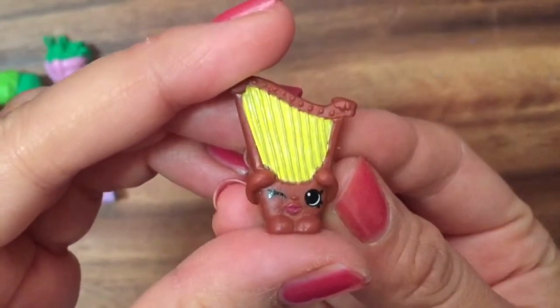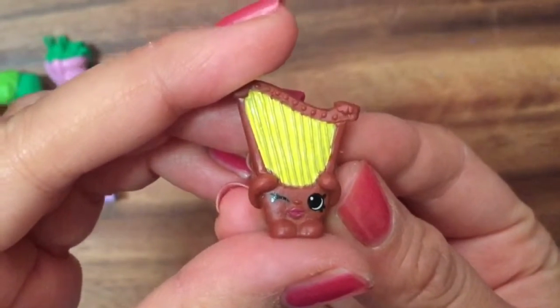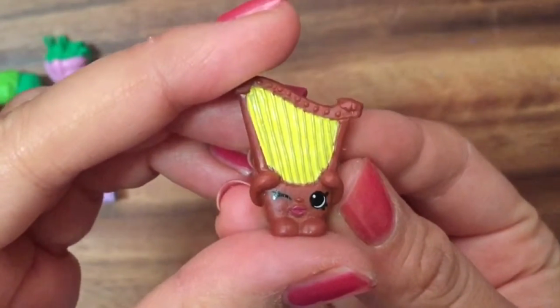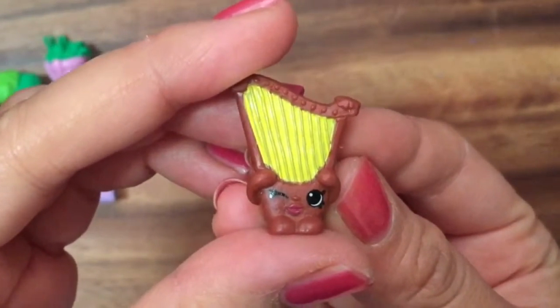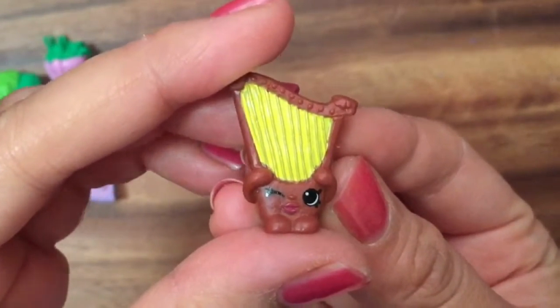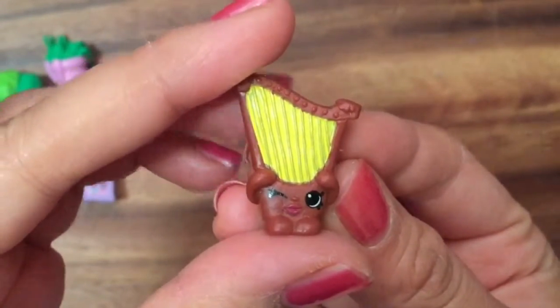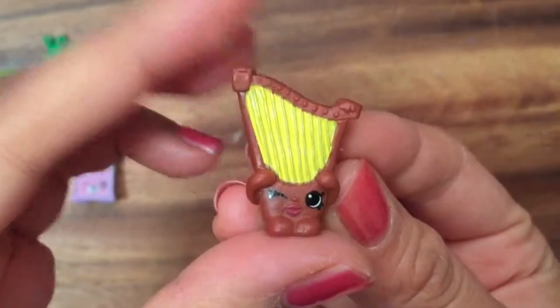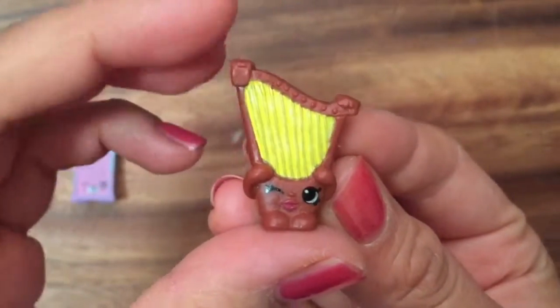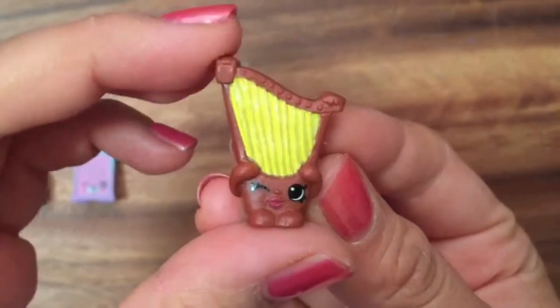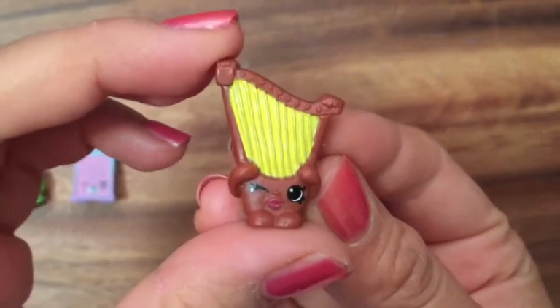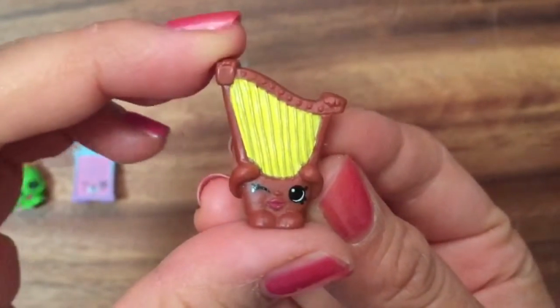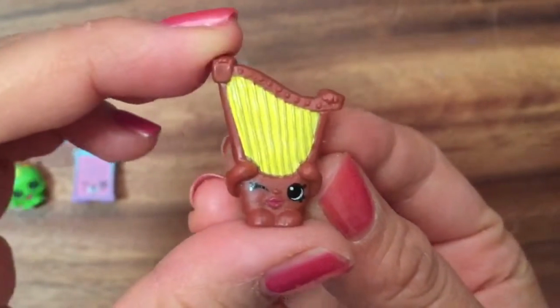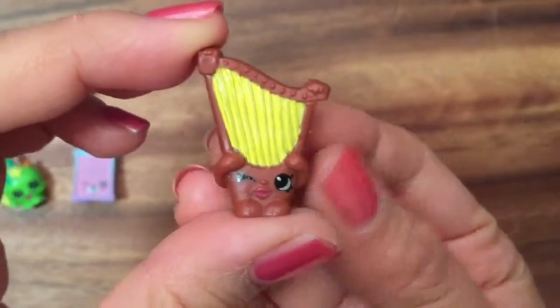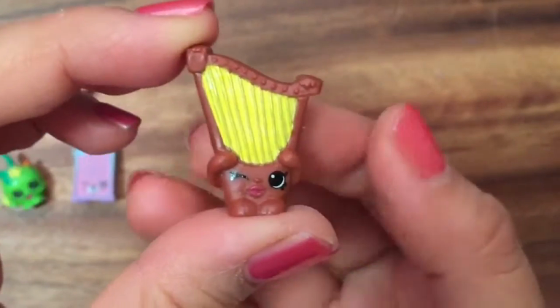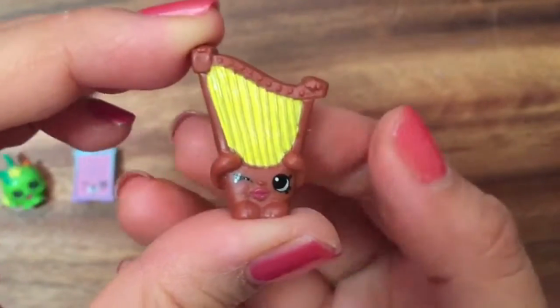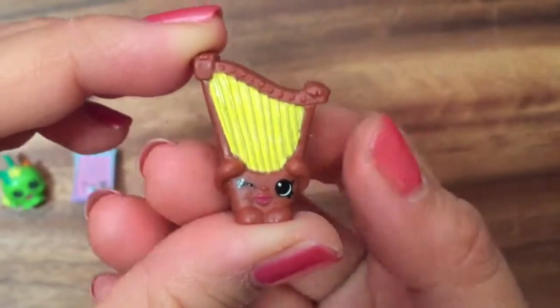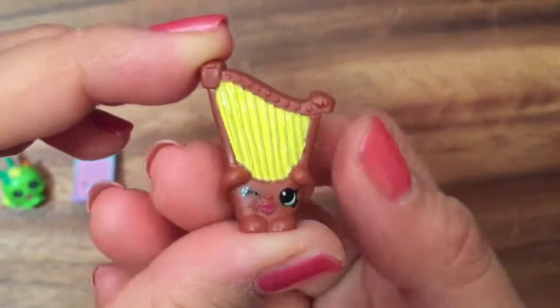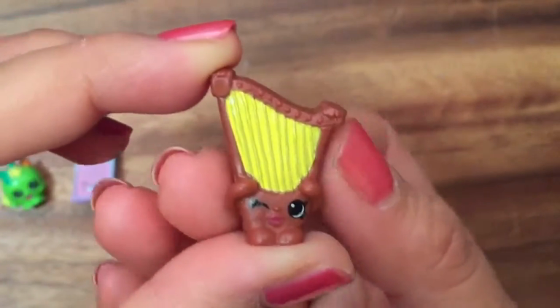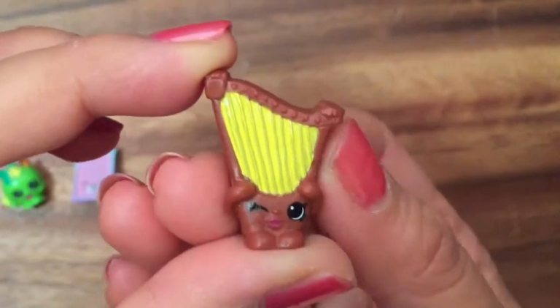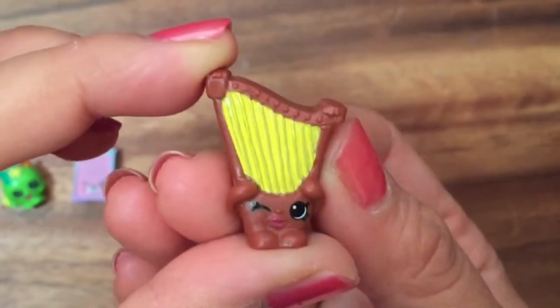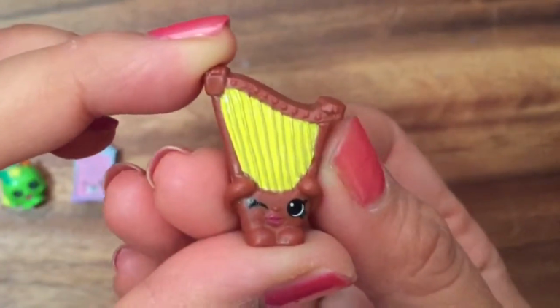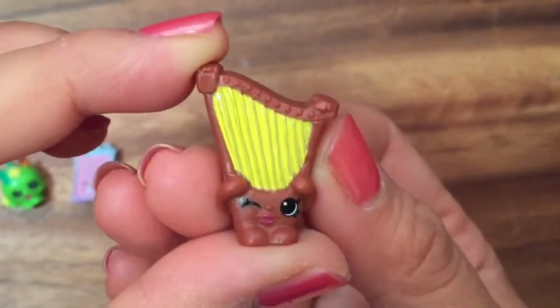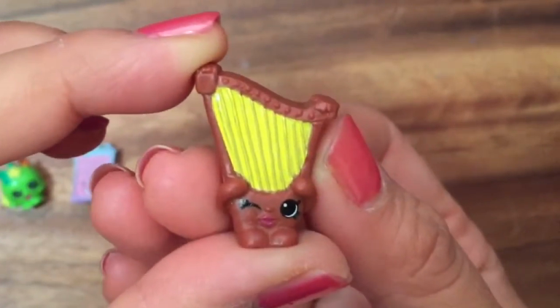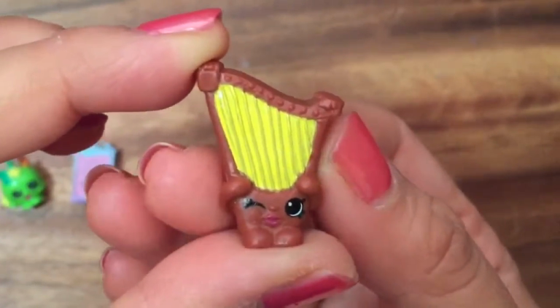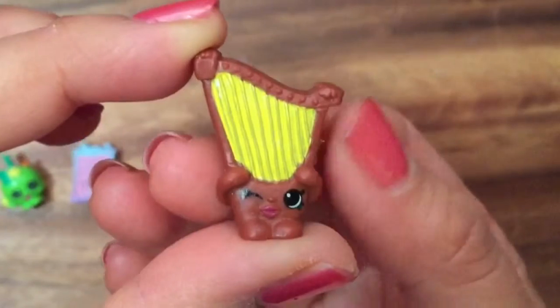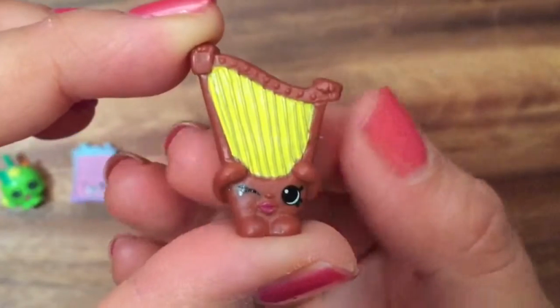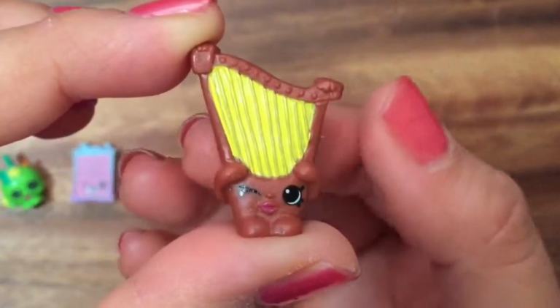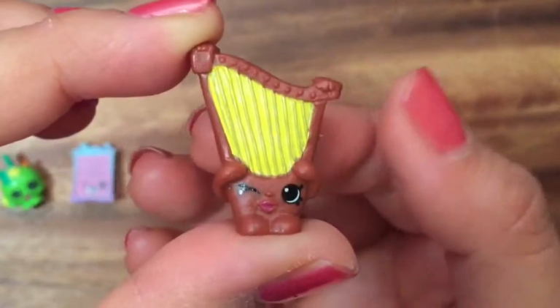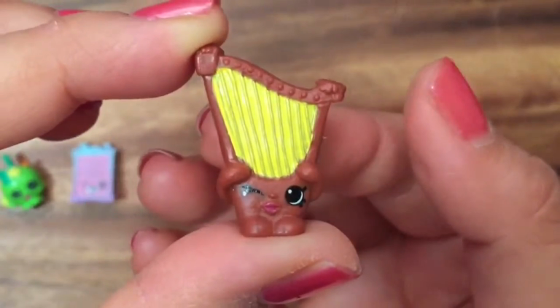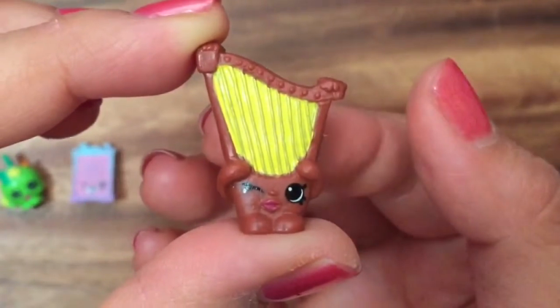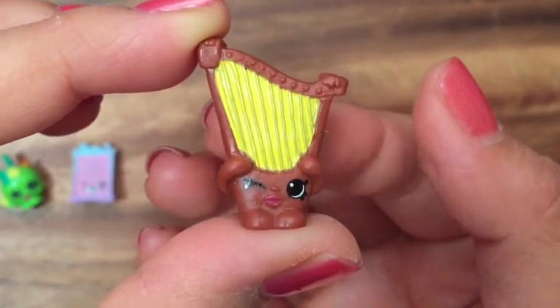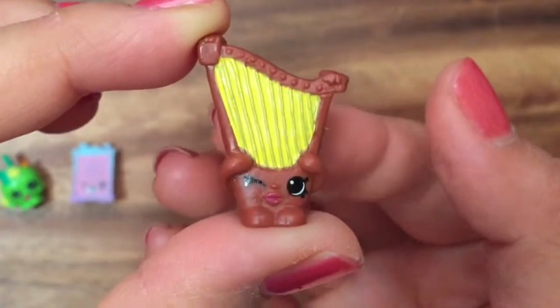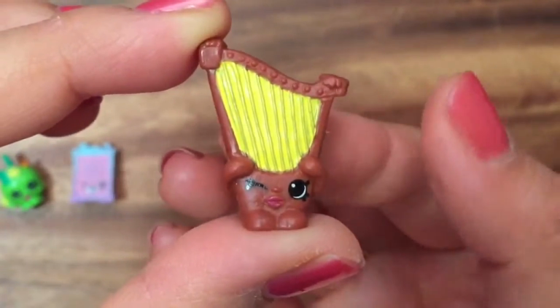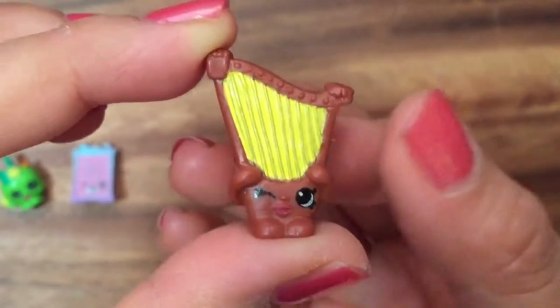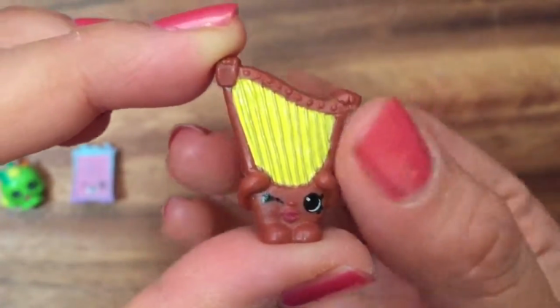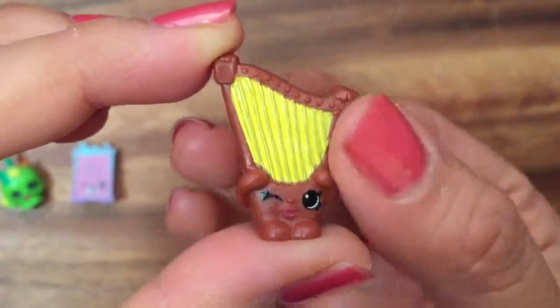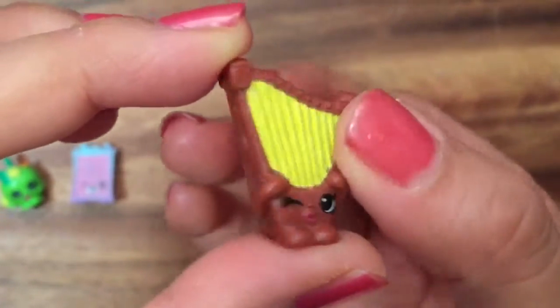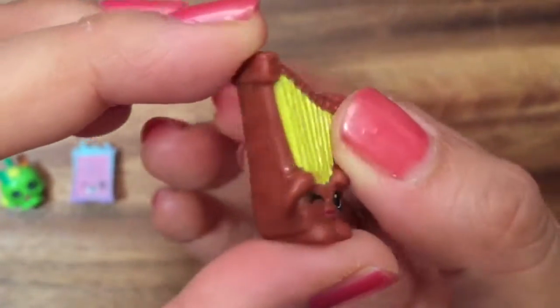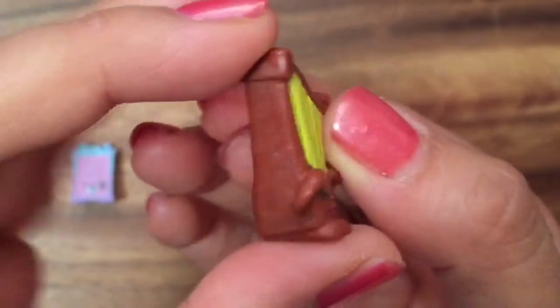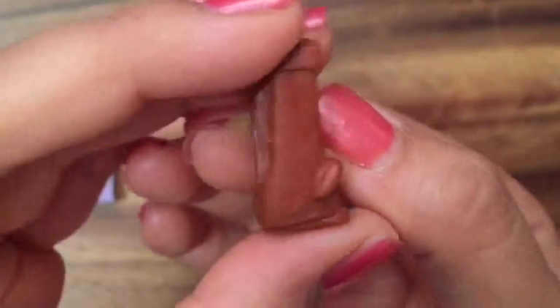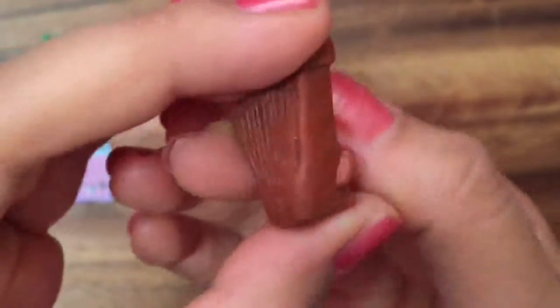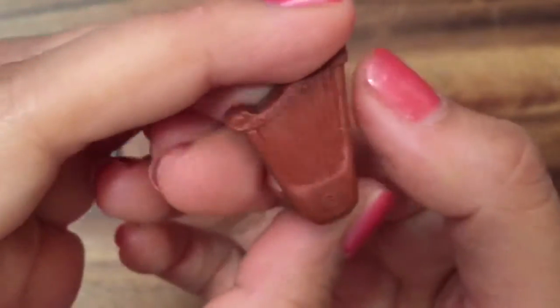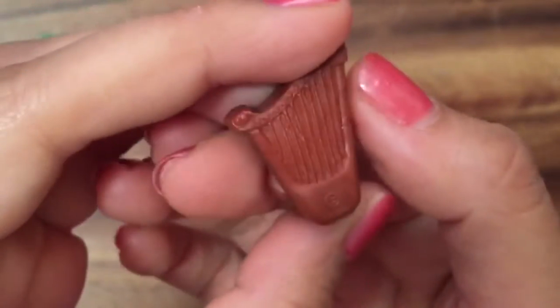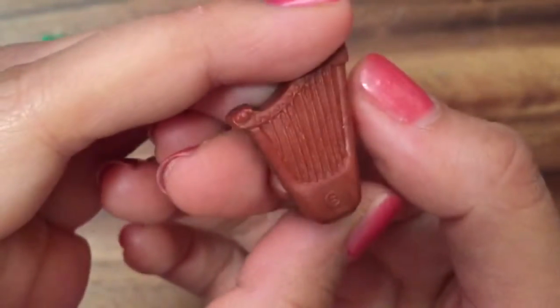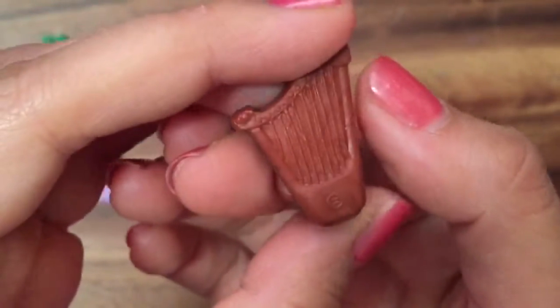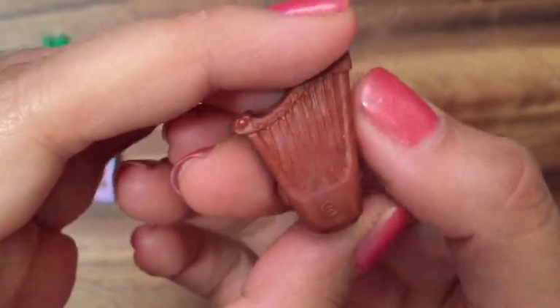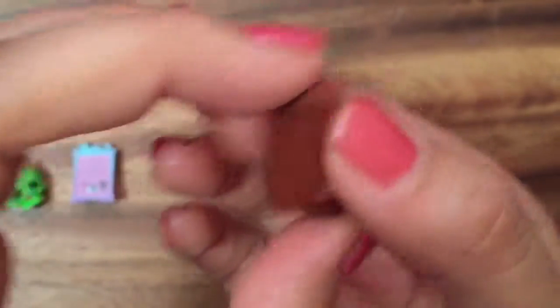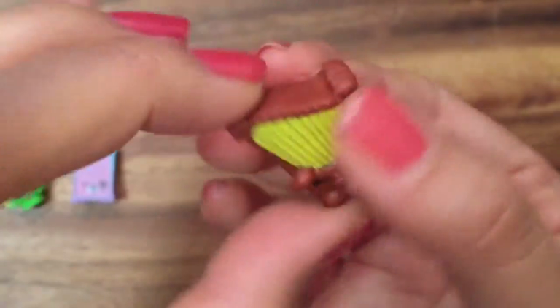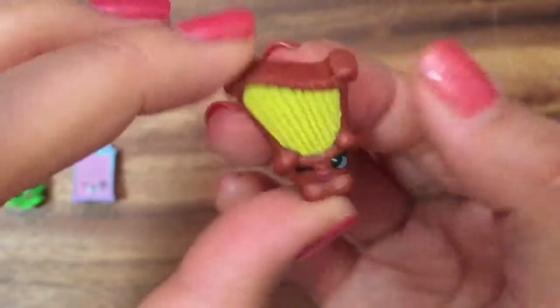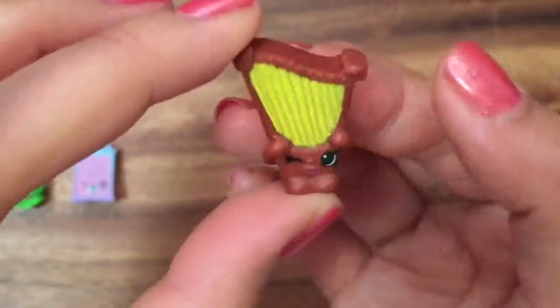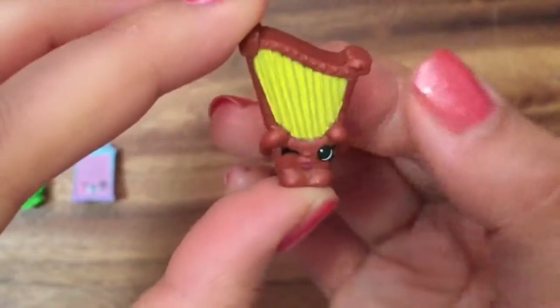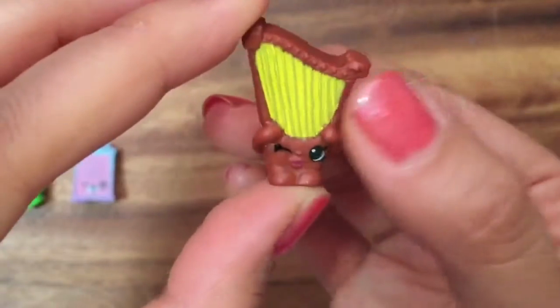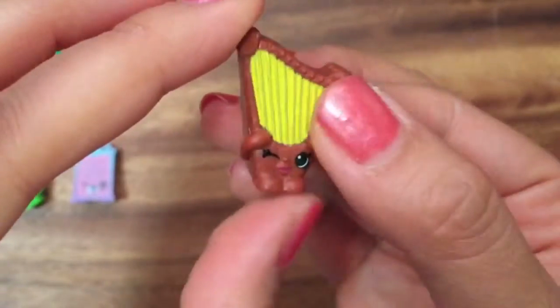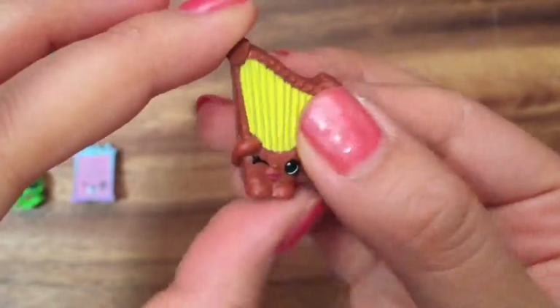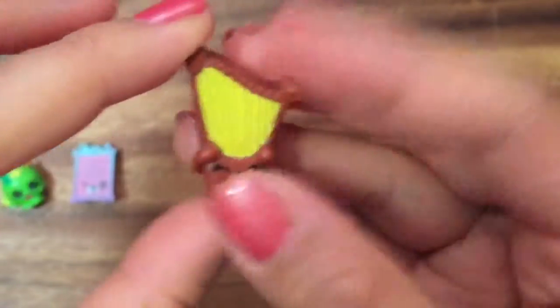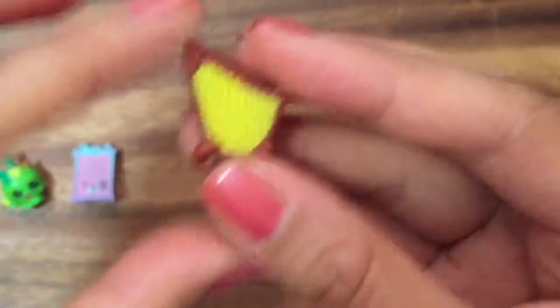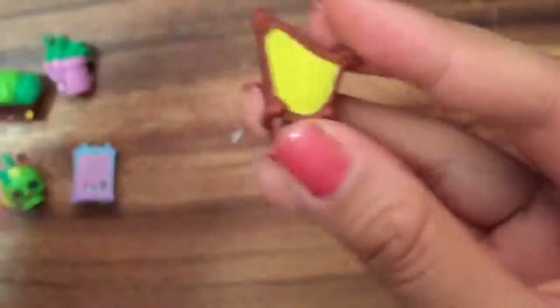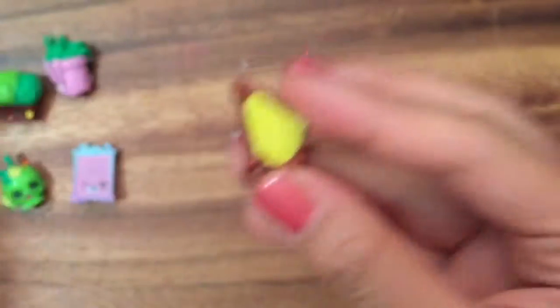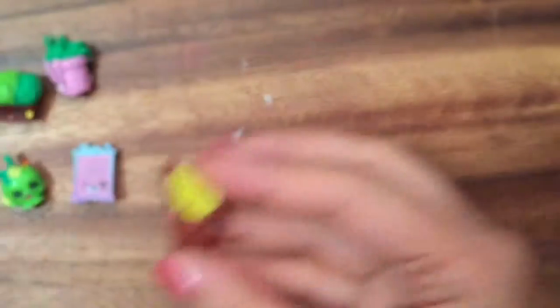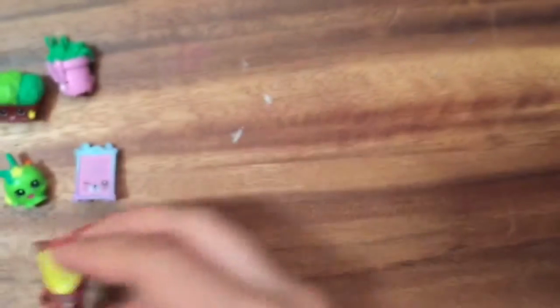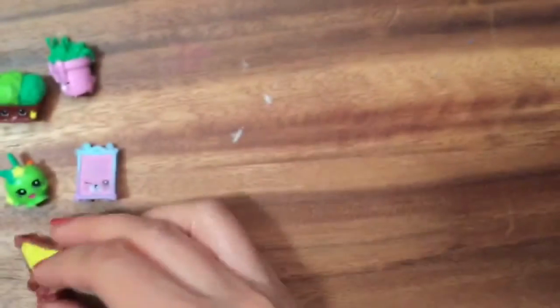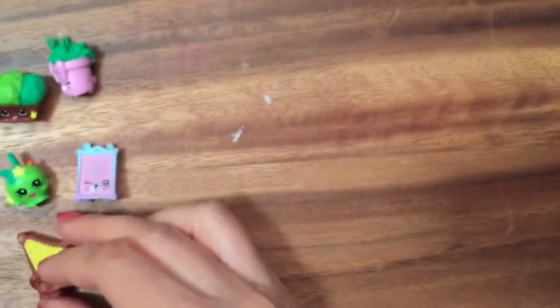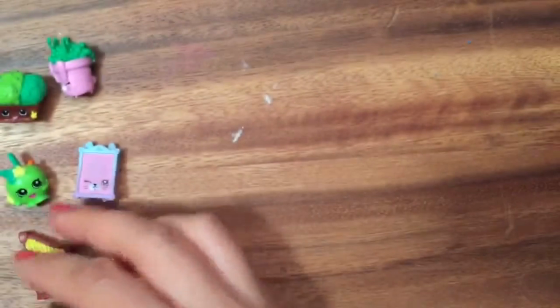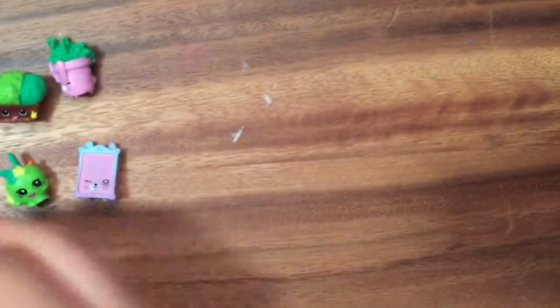Hilary Harp, and this is new in the music section. She's also common. You guys play musical instruments?